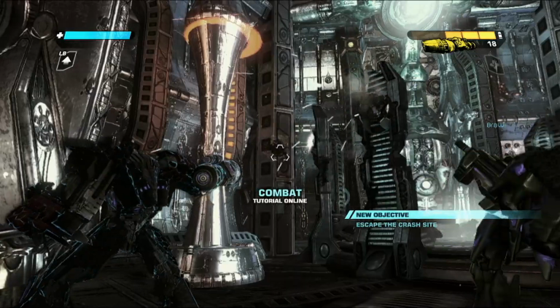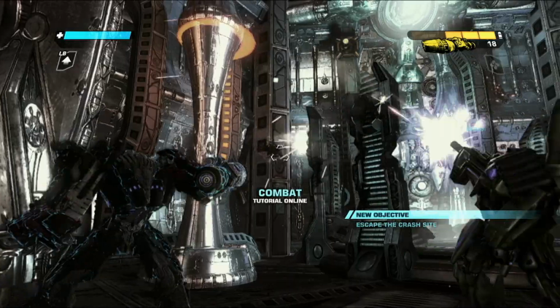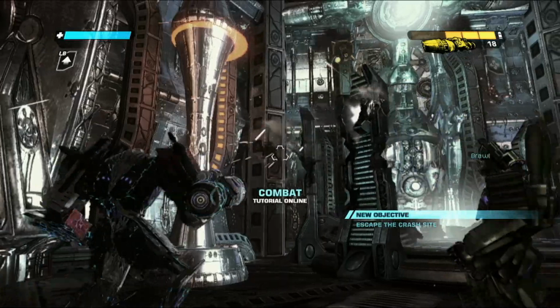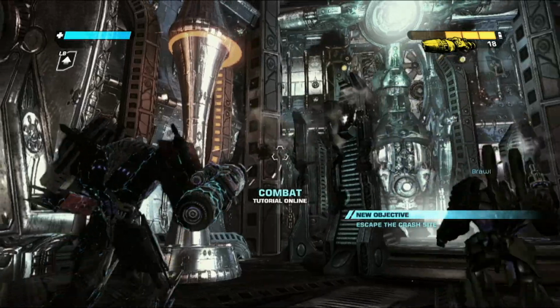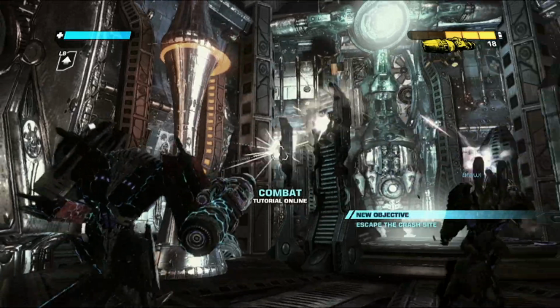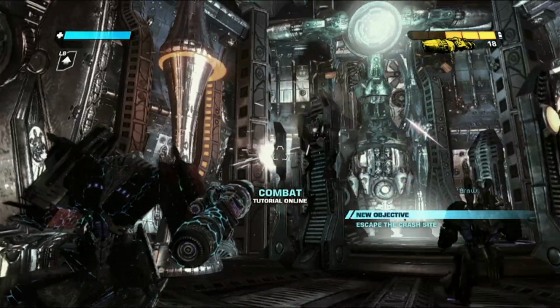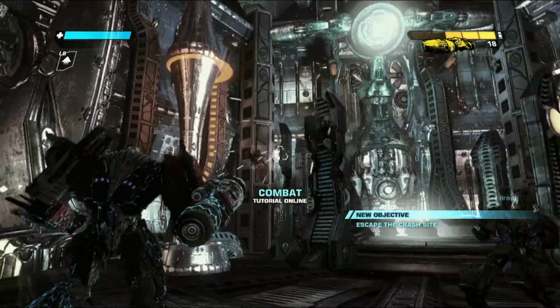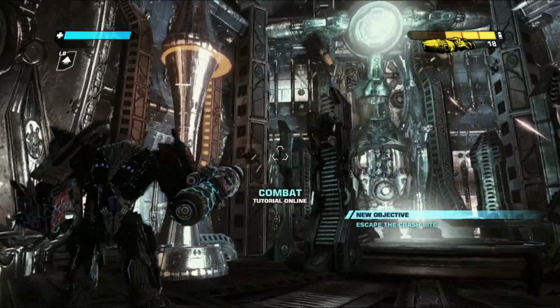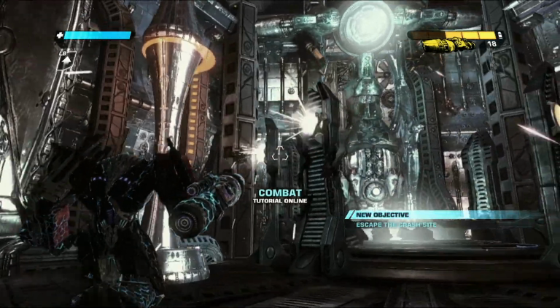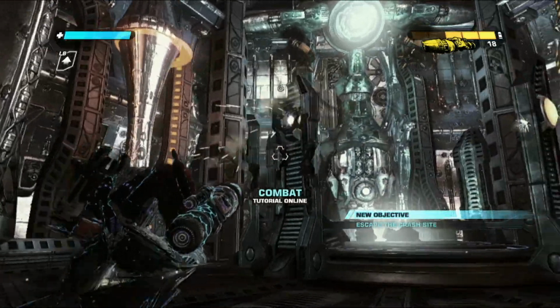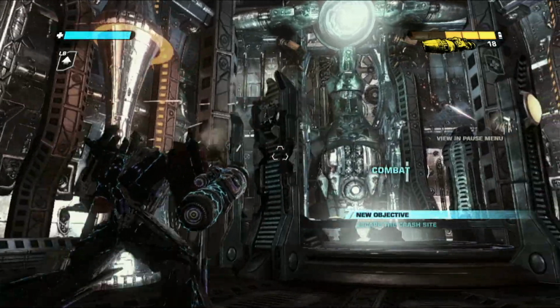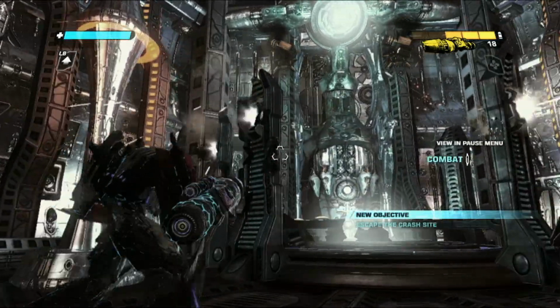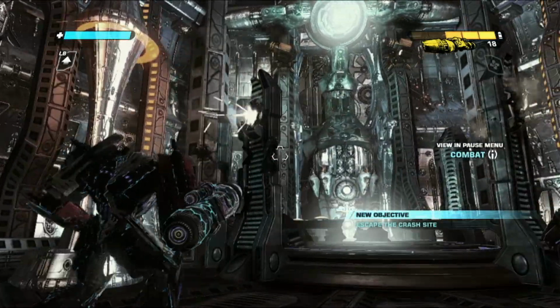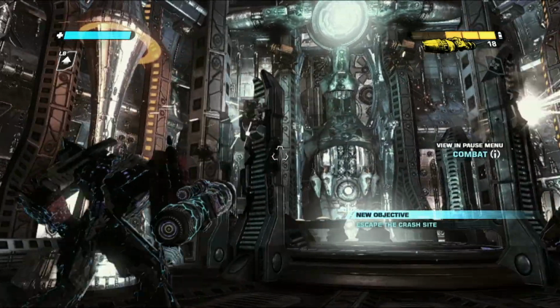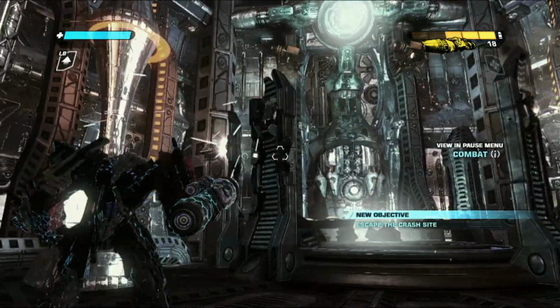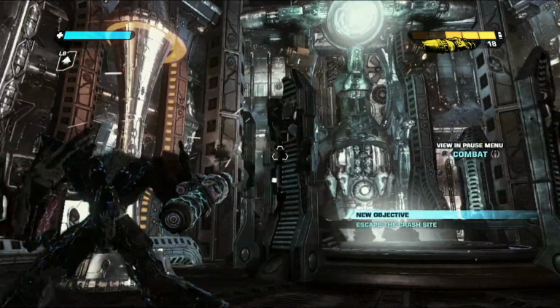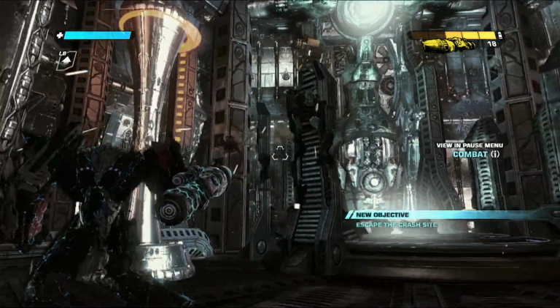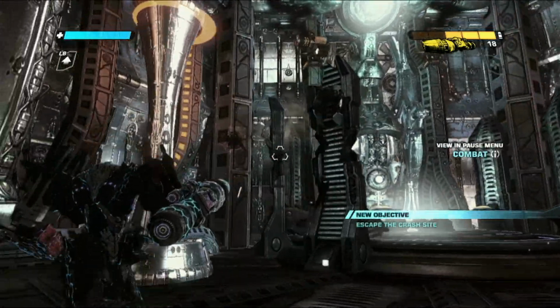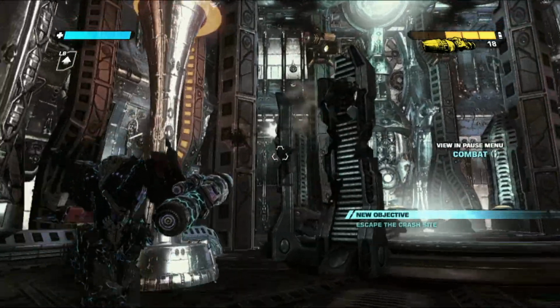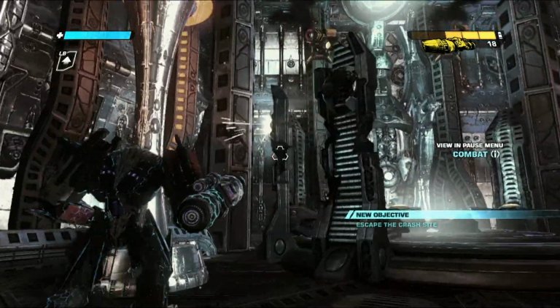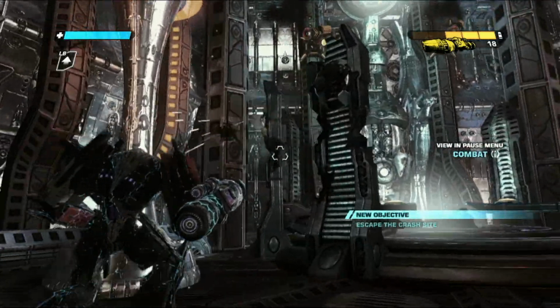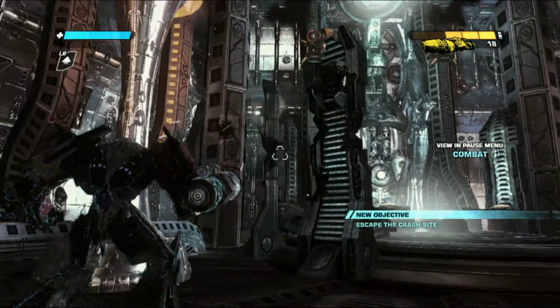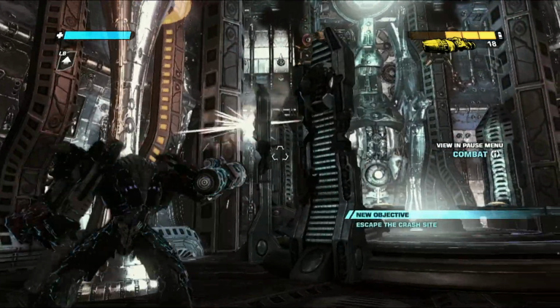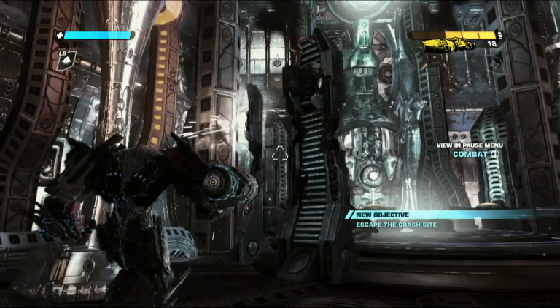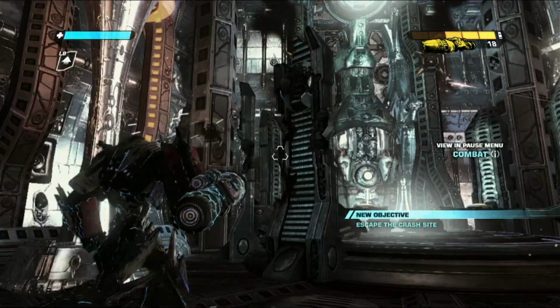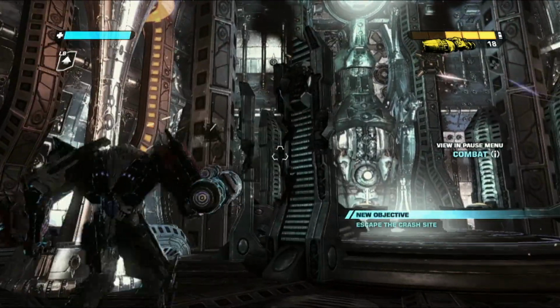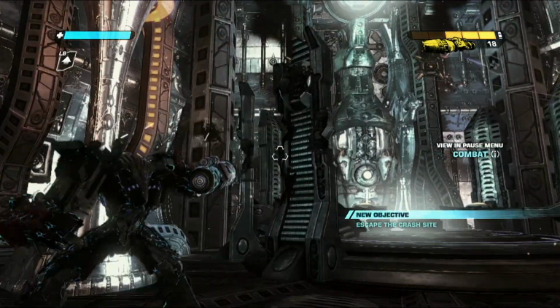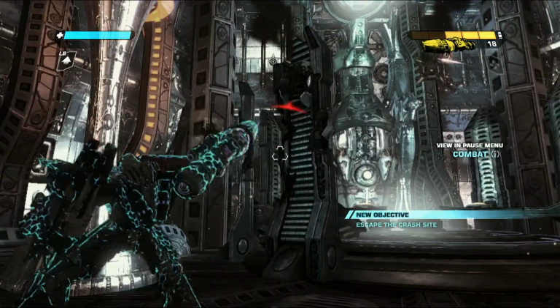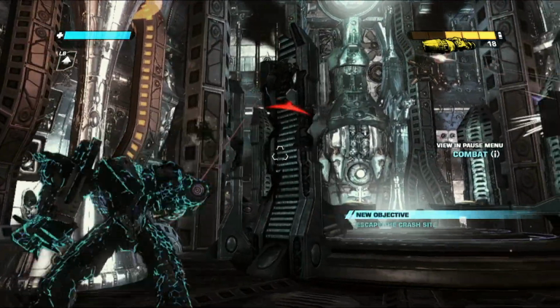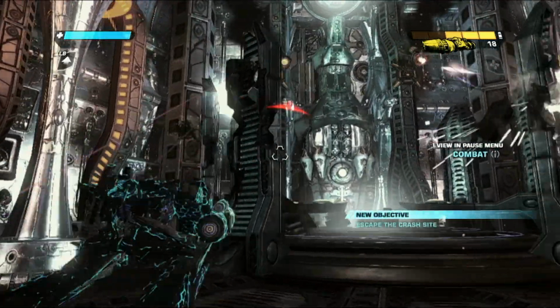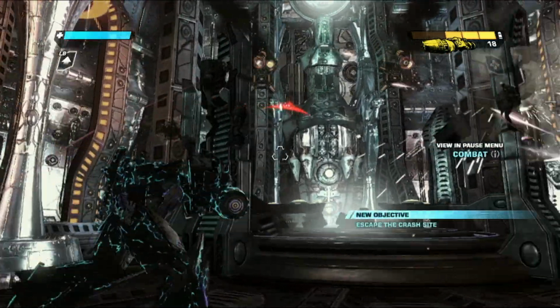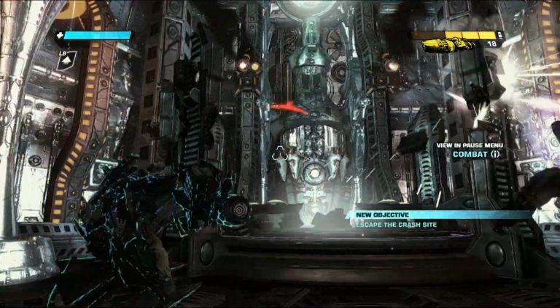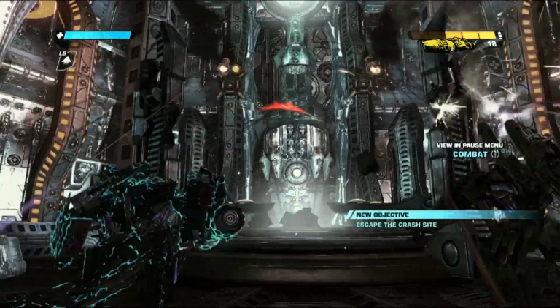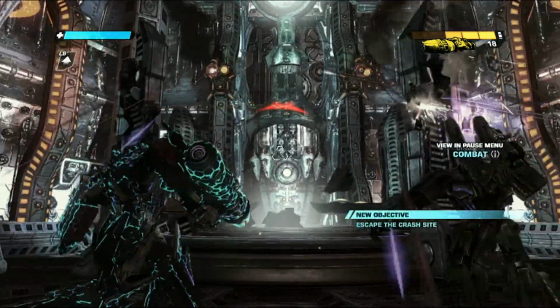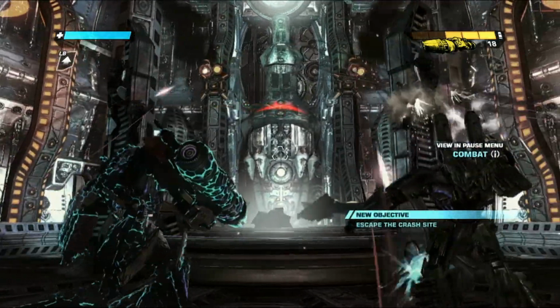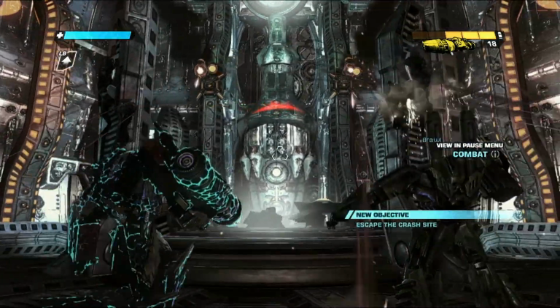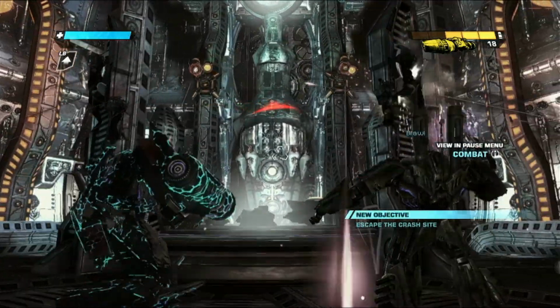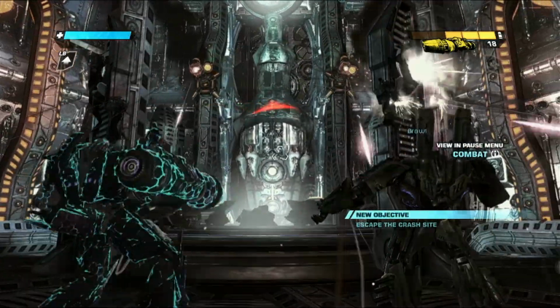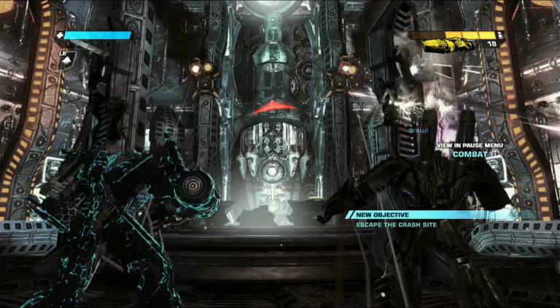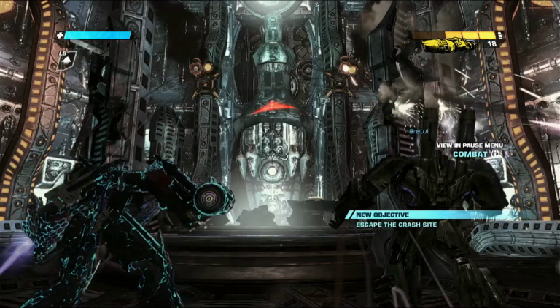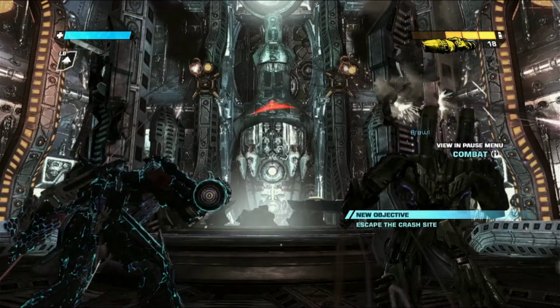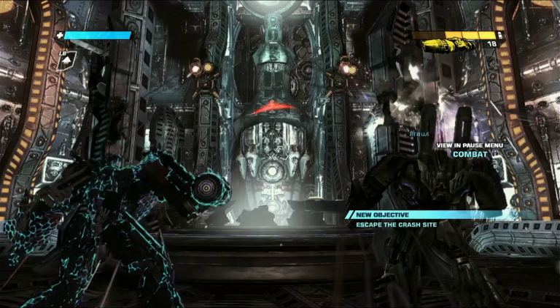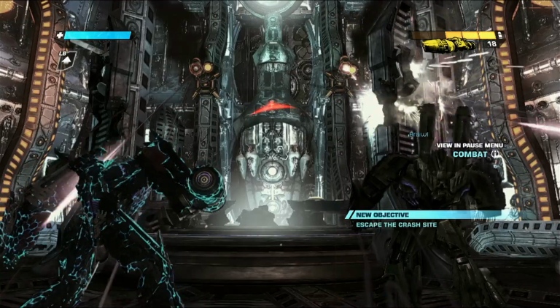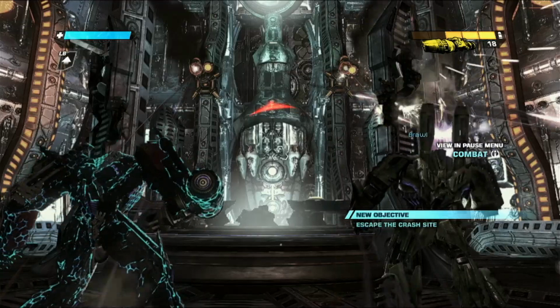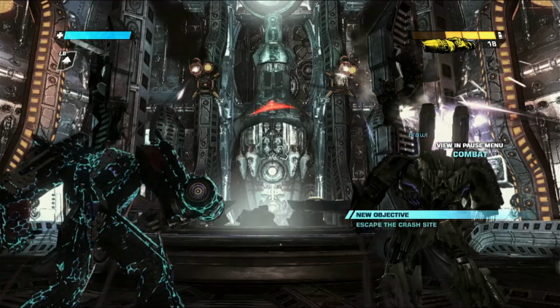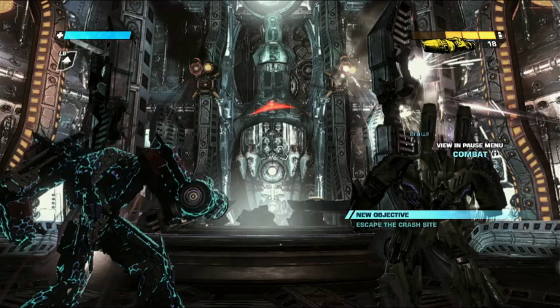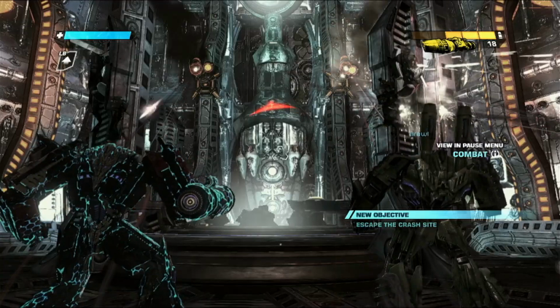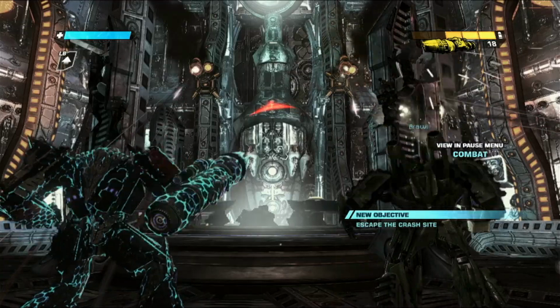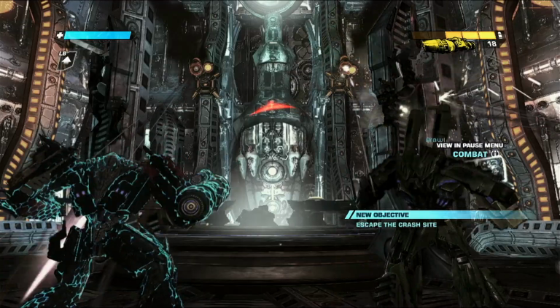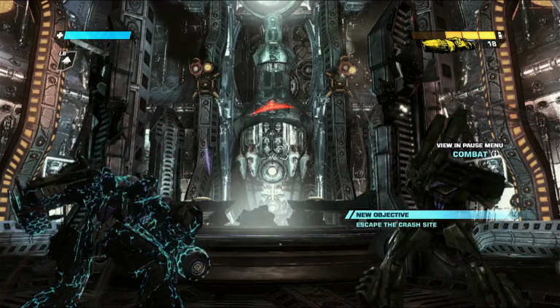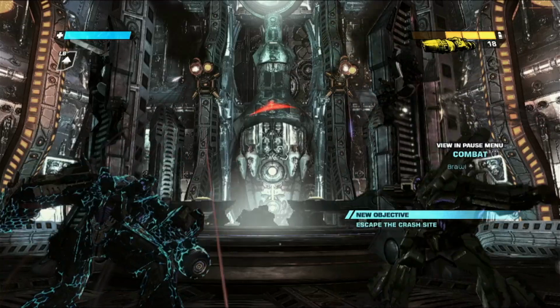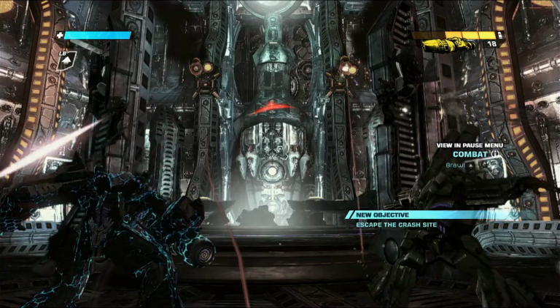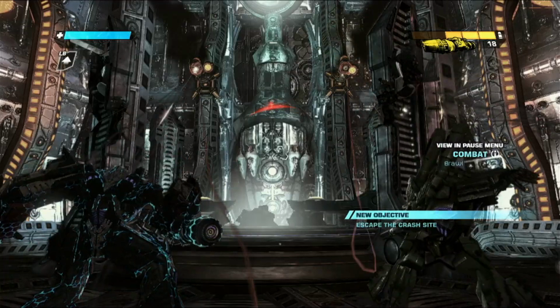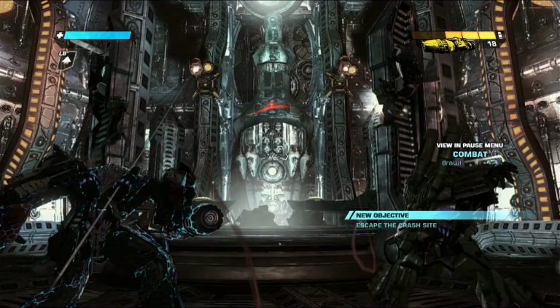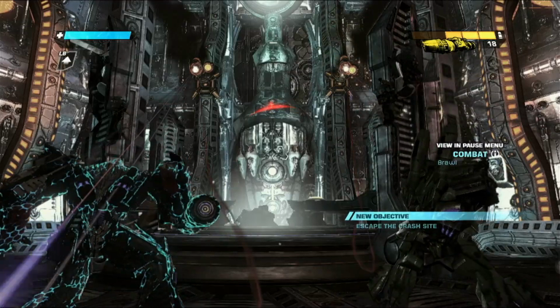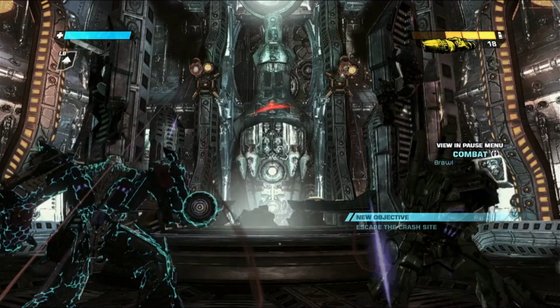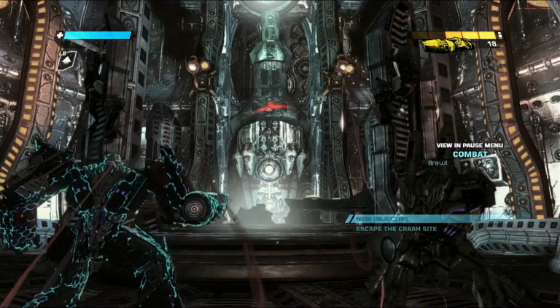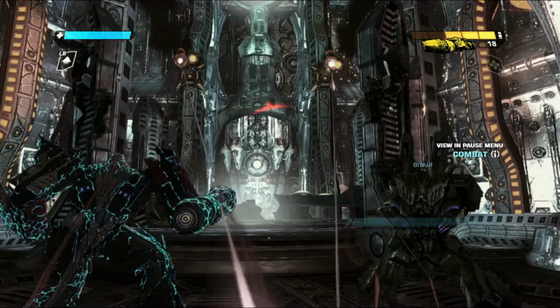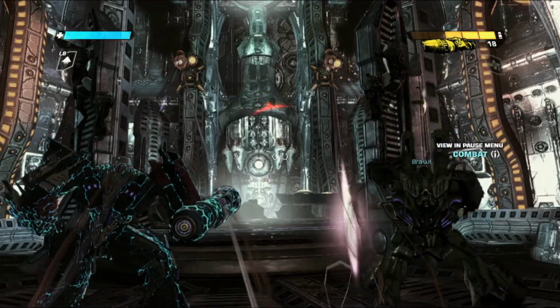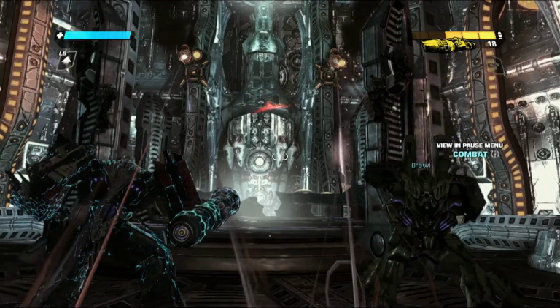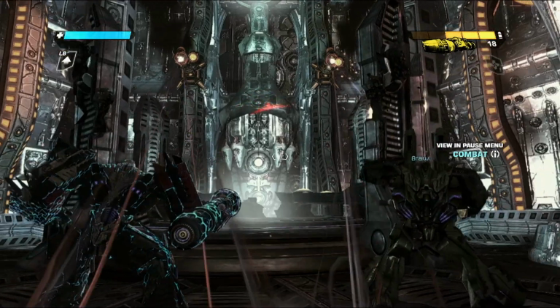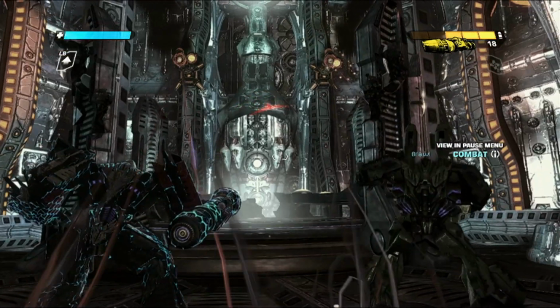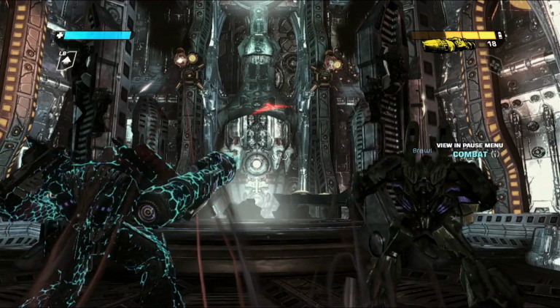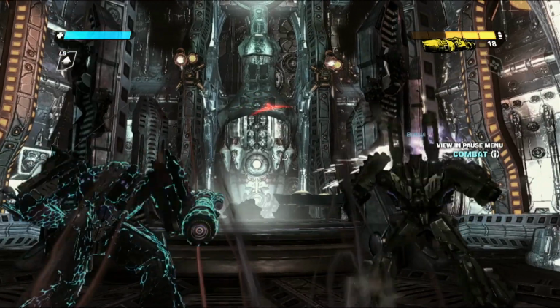The cheat's activated. You can see my health bar hasn't moved at all — I've been shot. It's up on the top left-hand corner in blue.